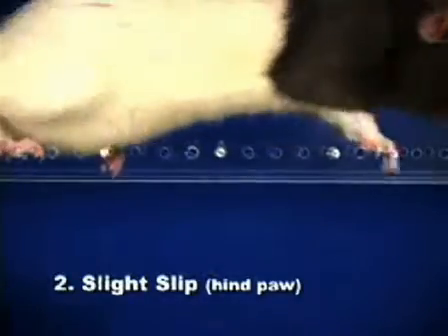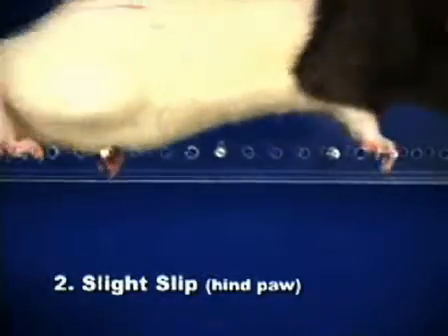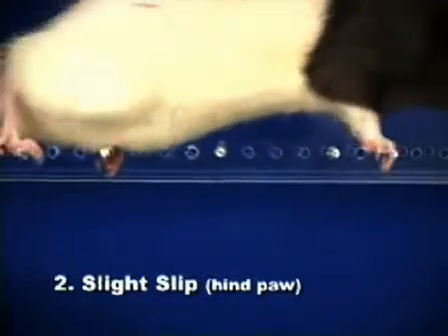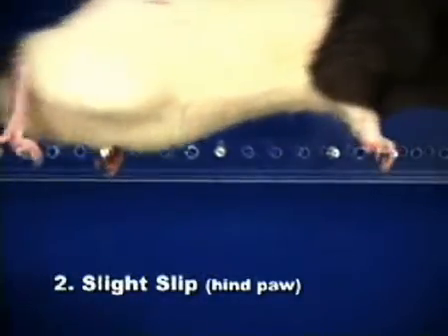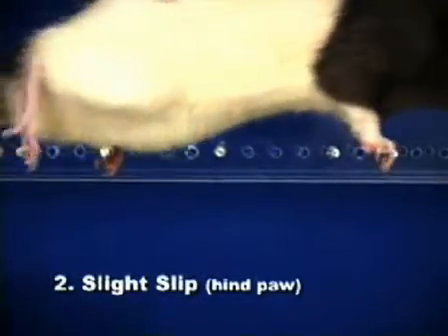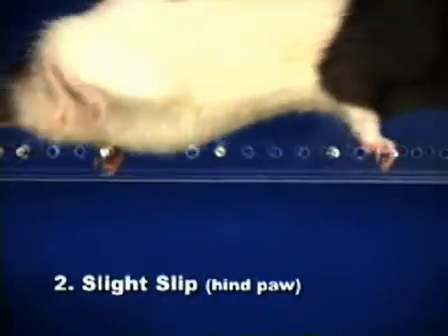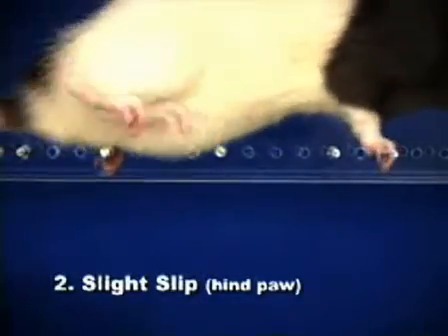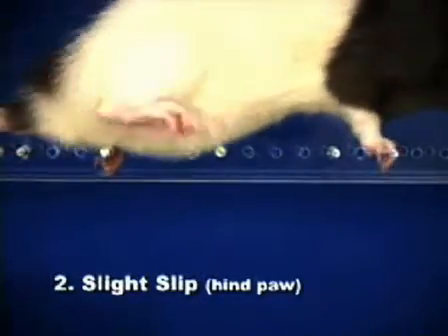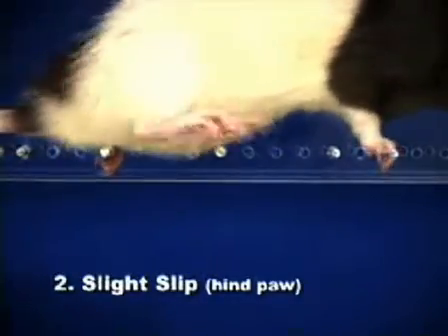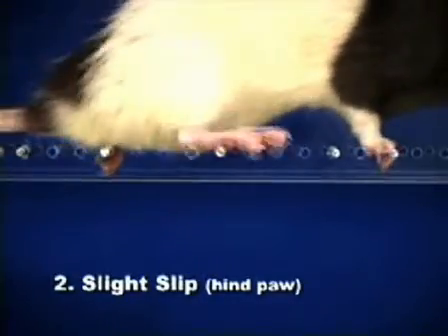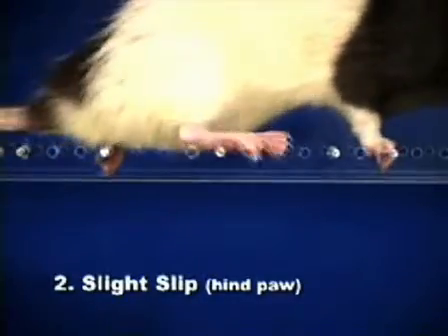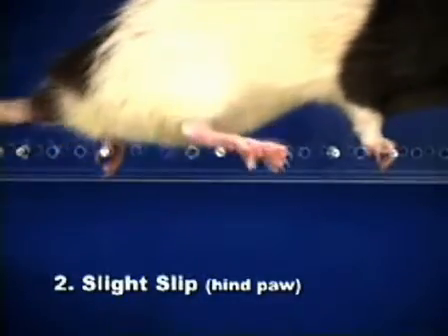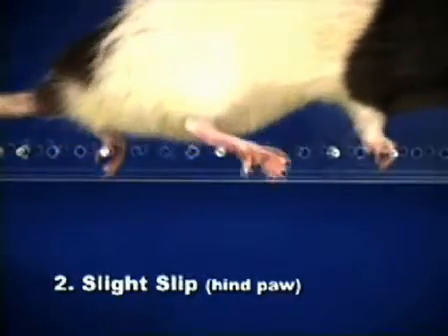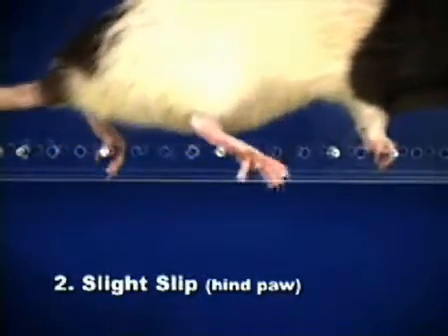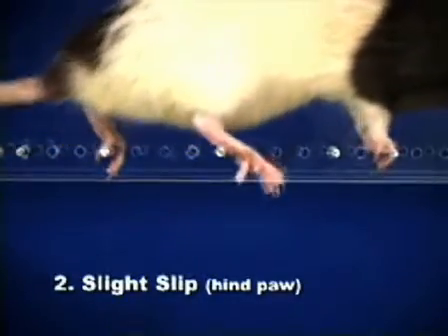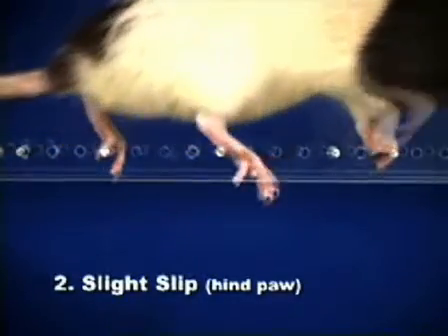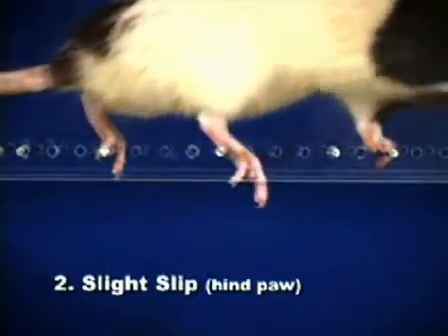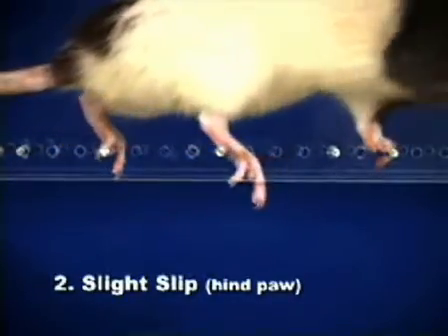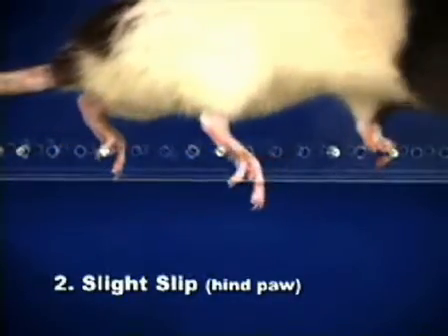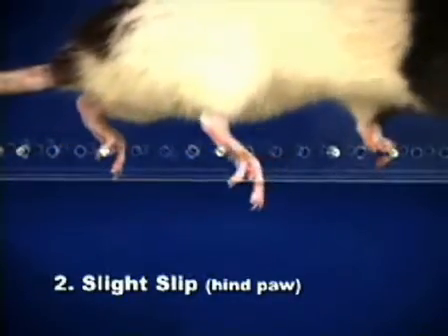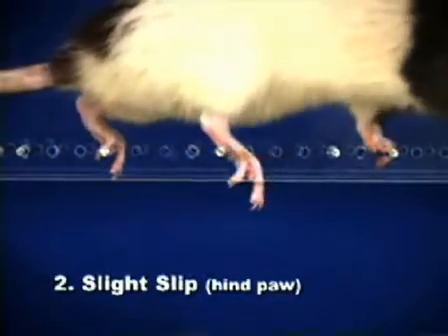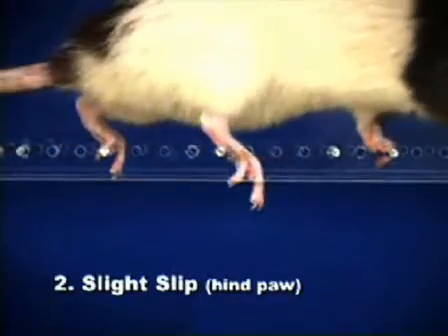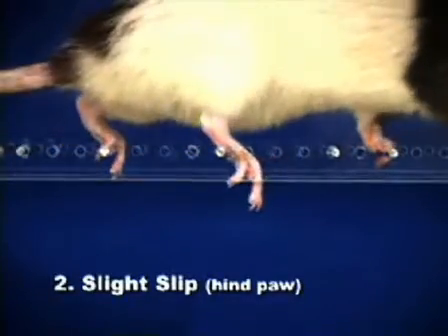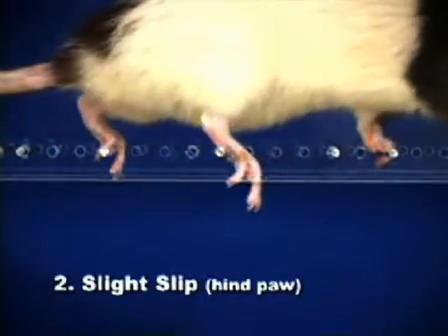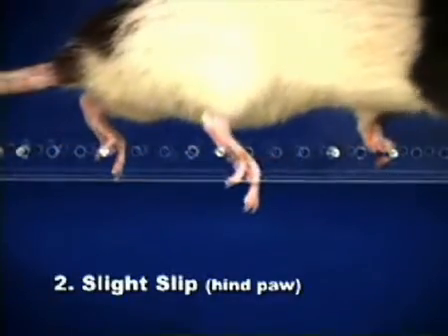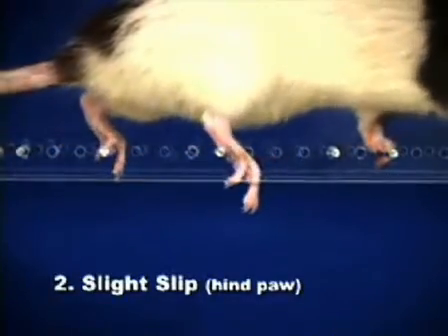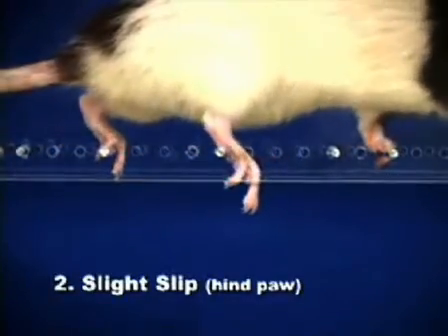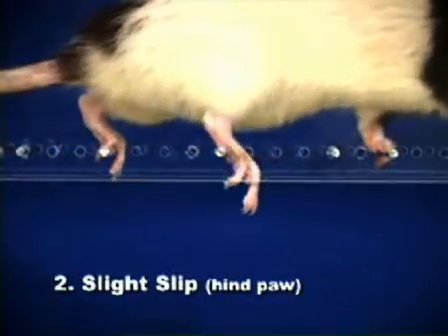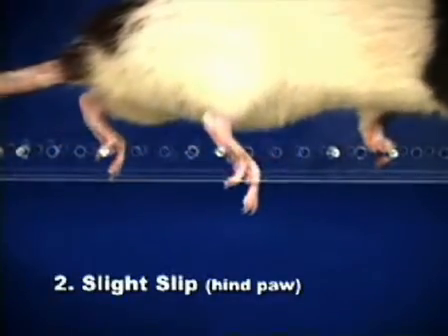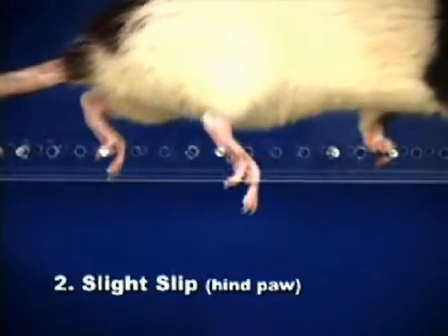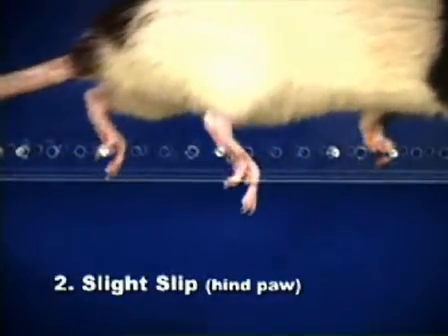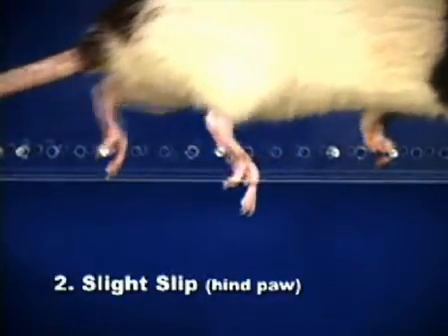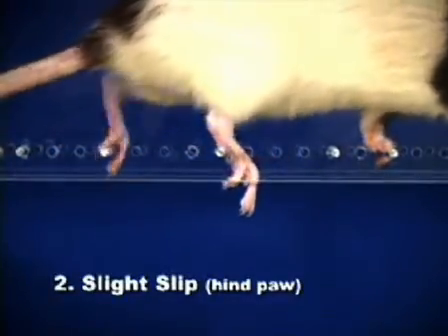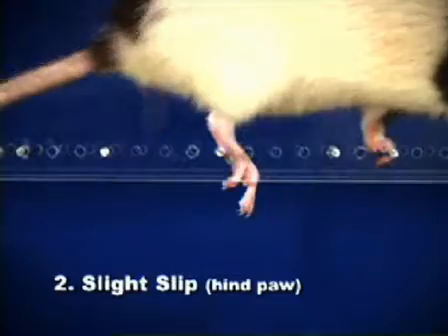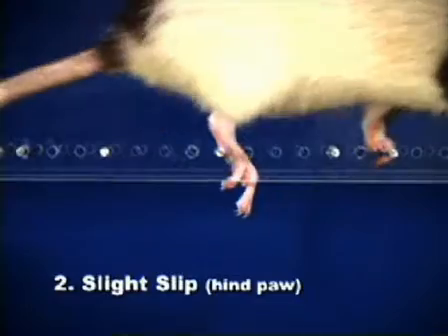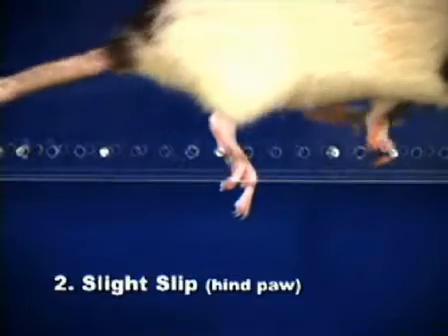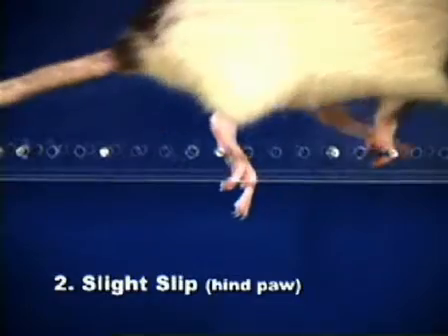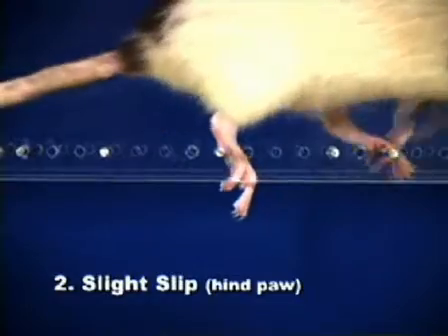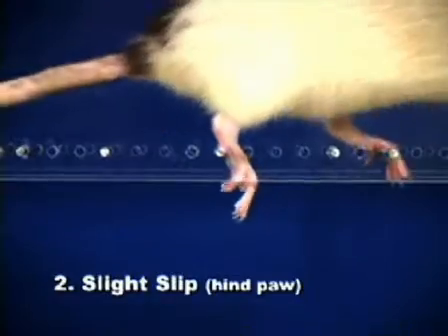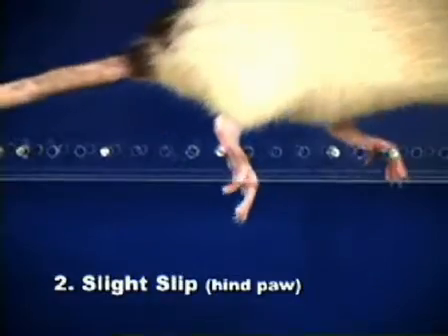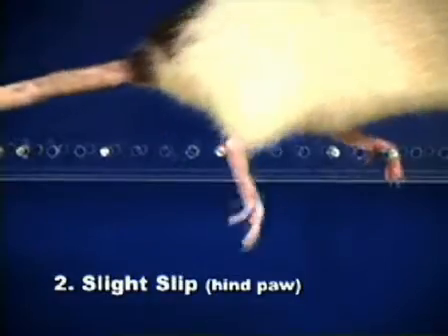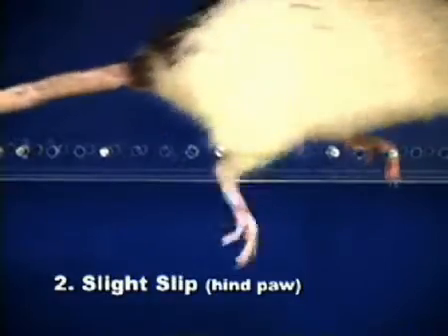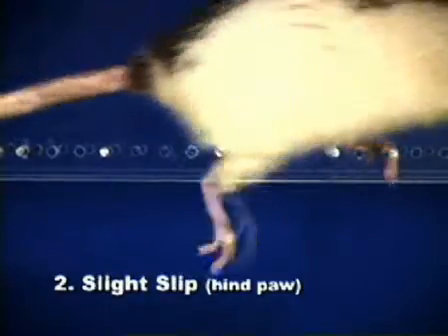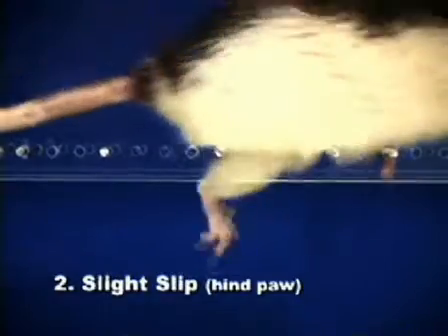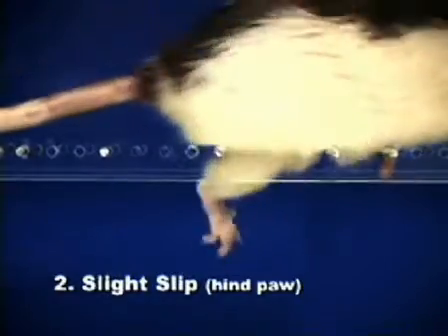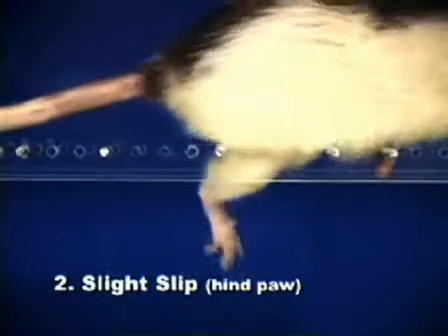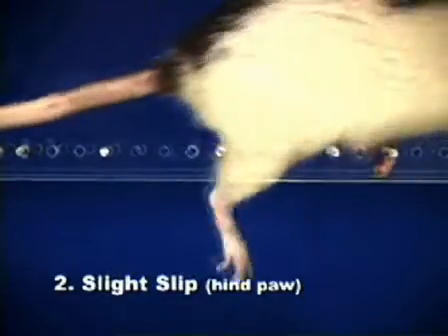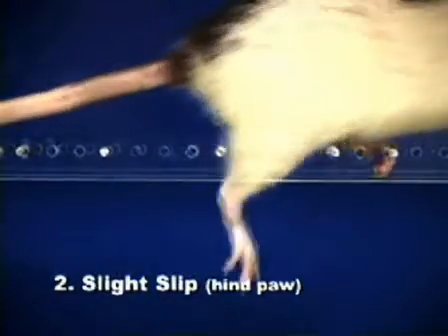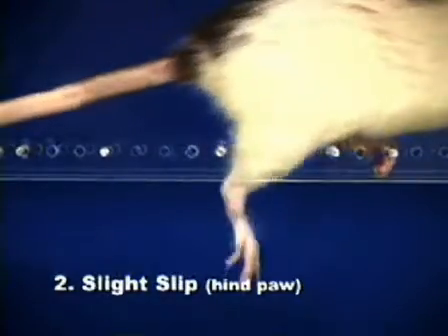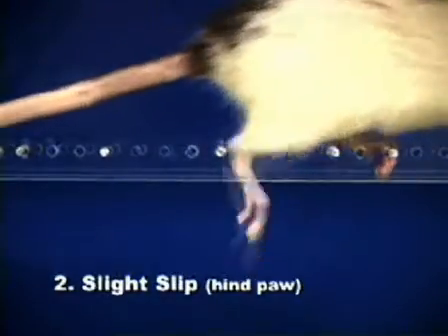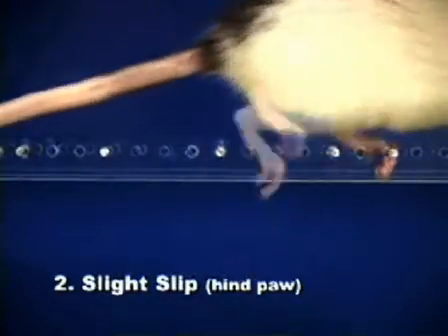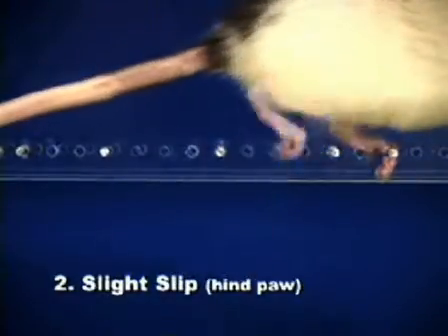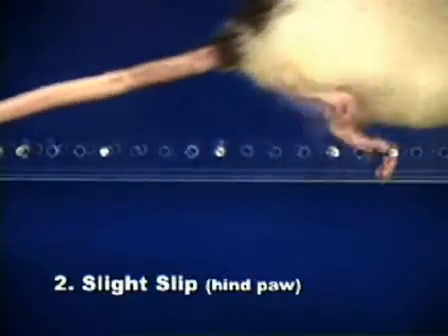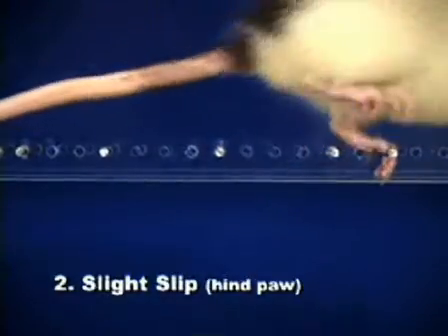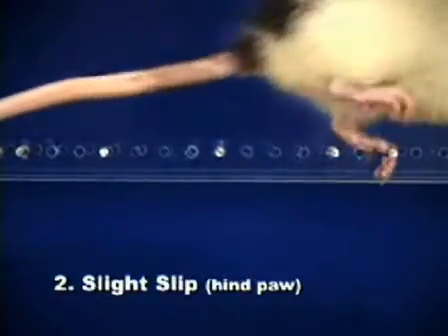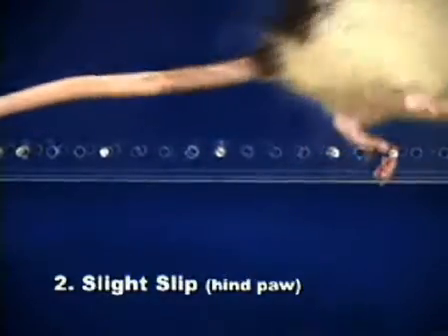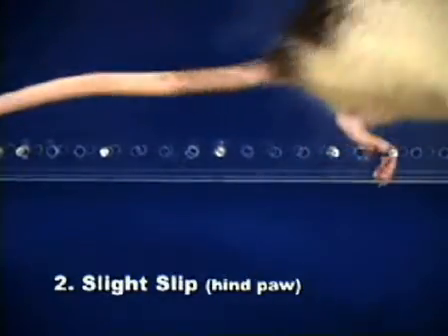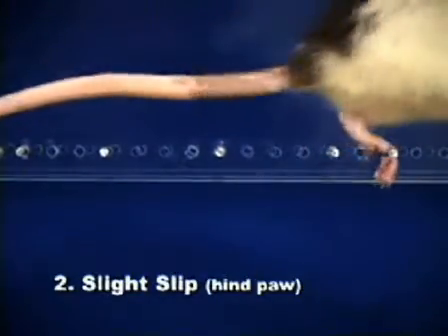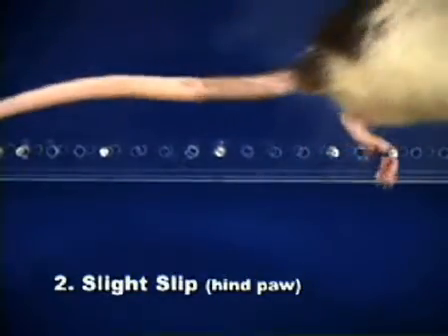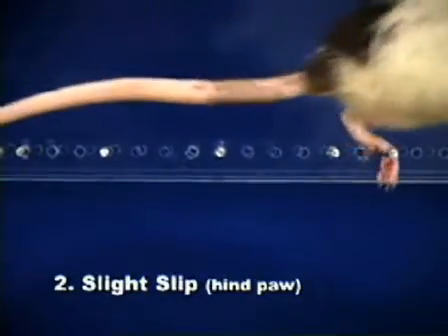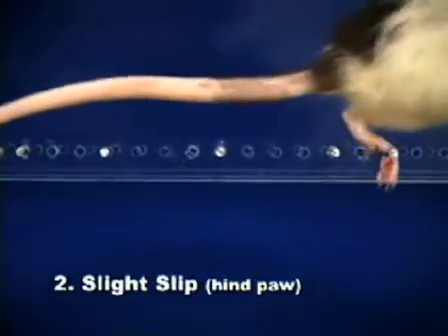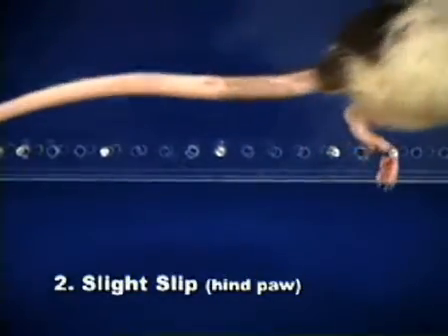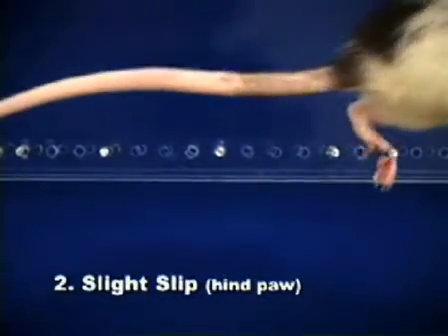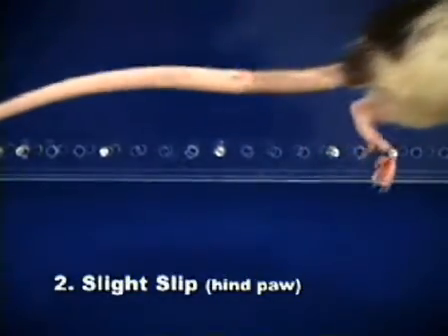A slight slip receives a score of two and occurs when a paw slips off a rung after placement, but does not result in a fall that disrupts walking.